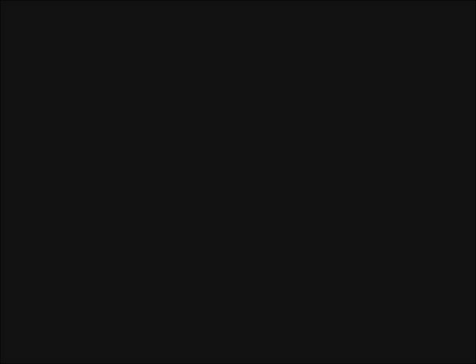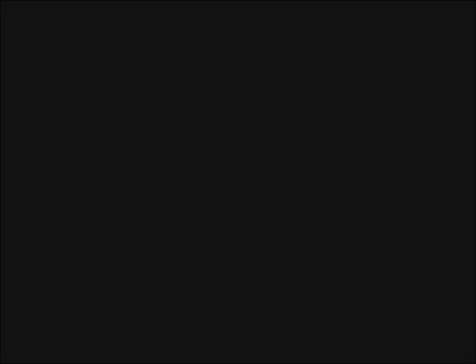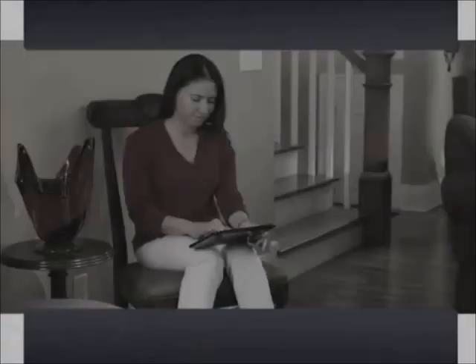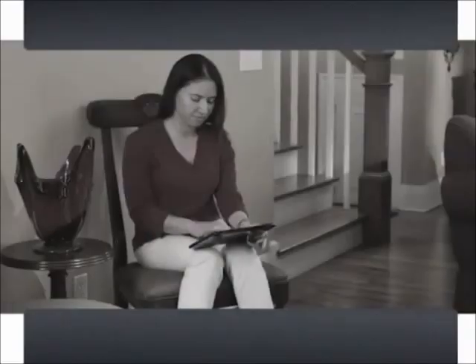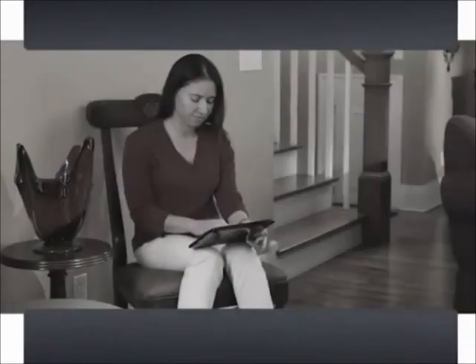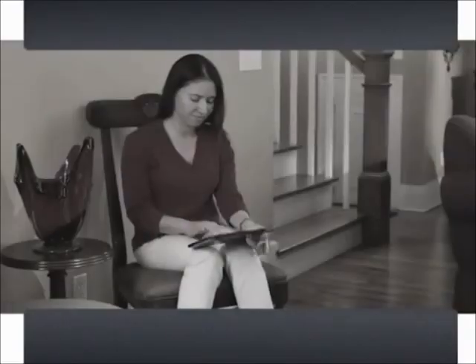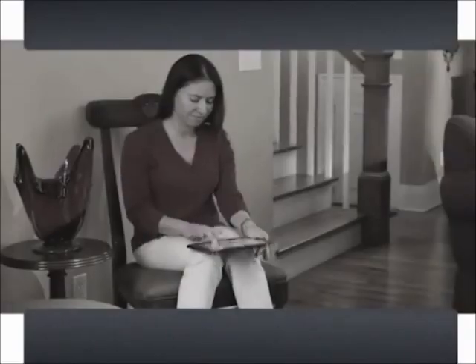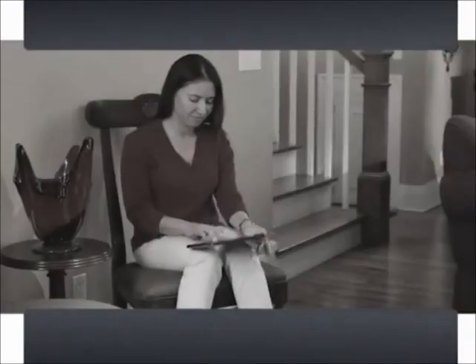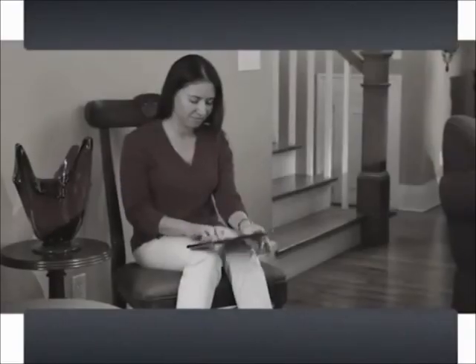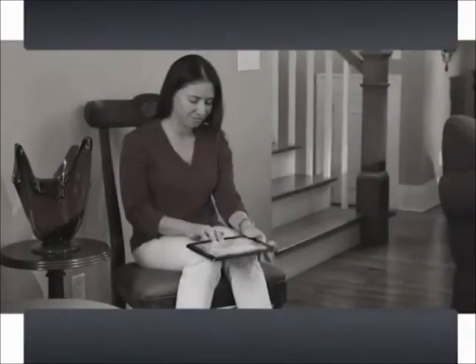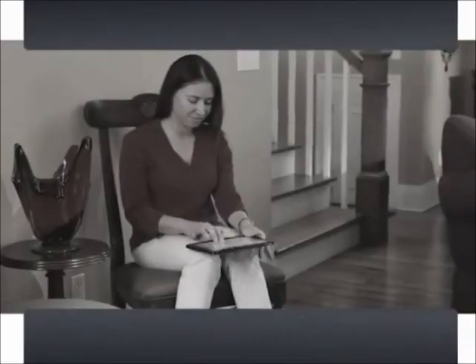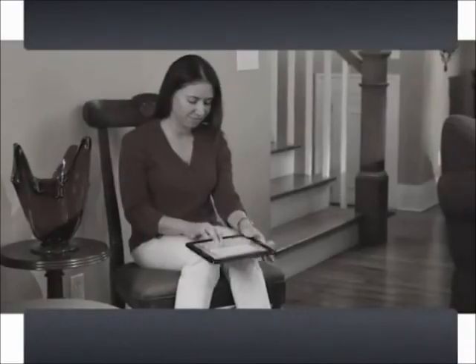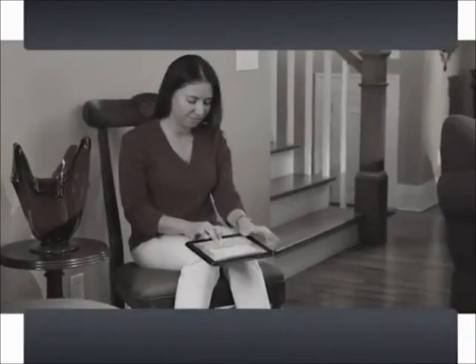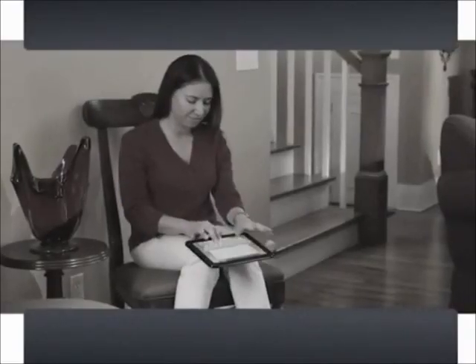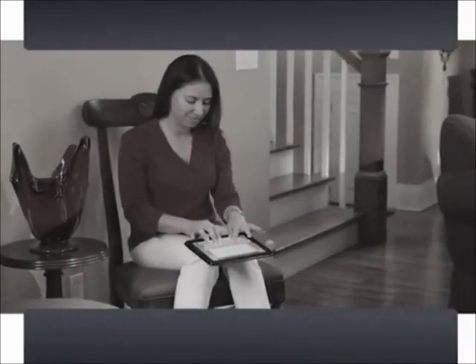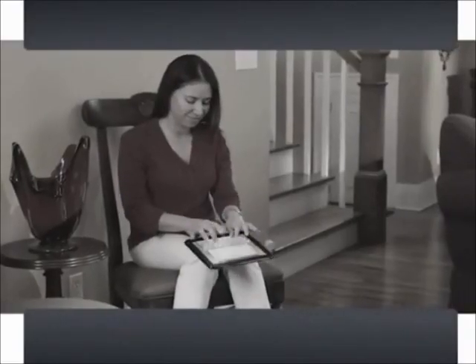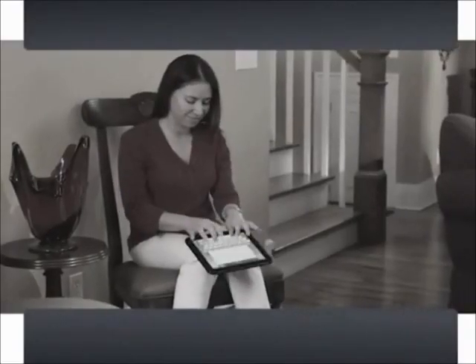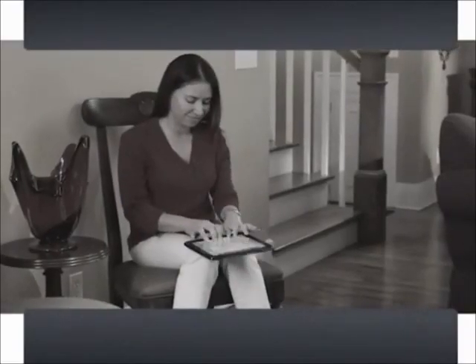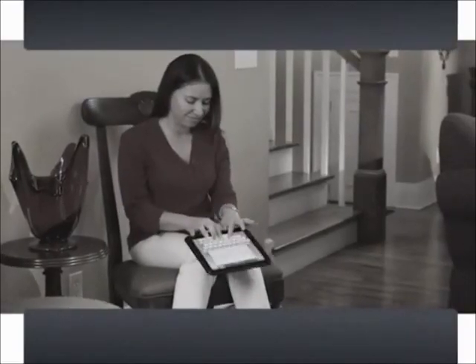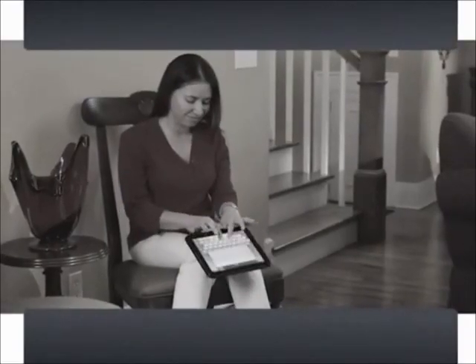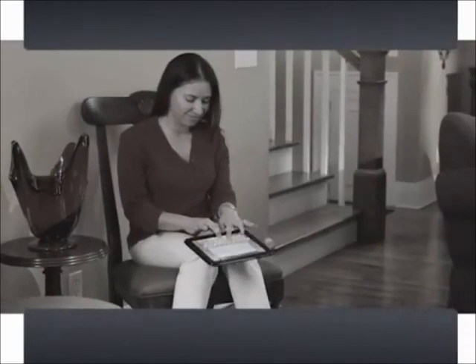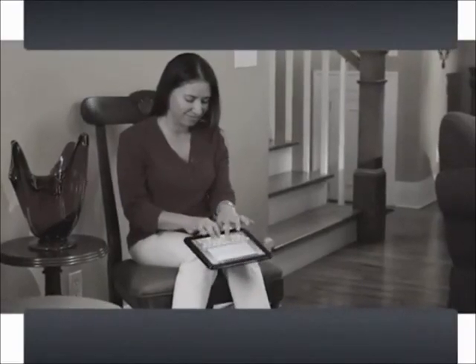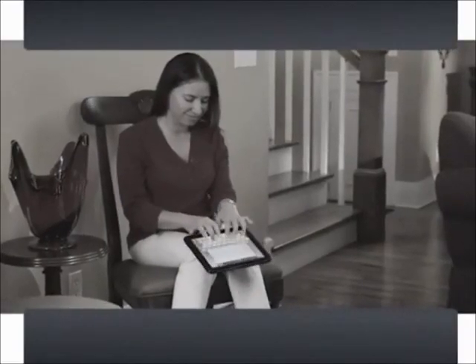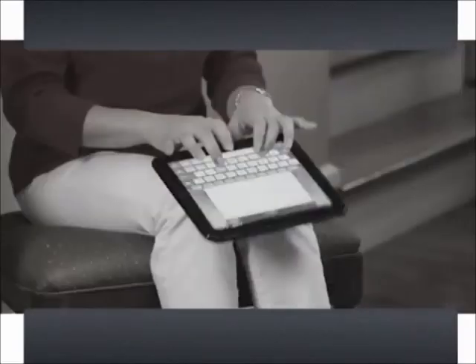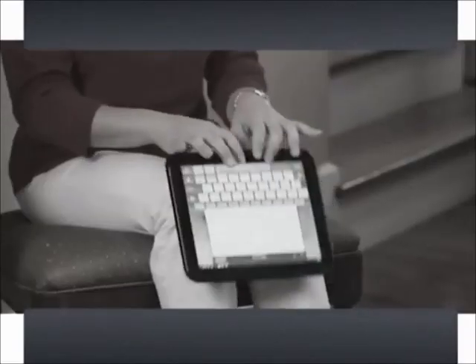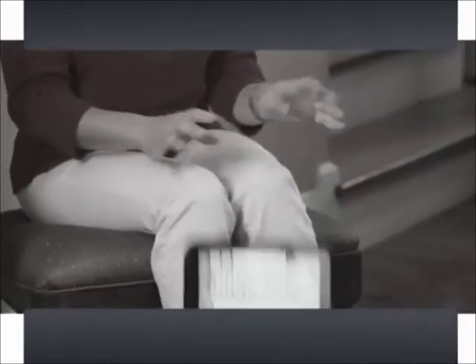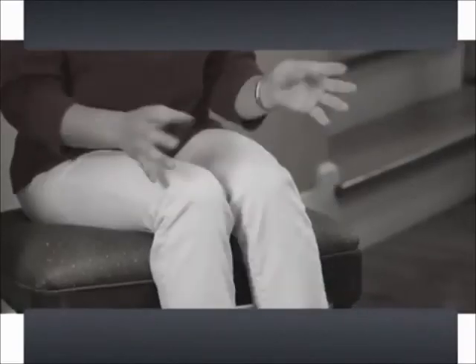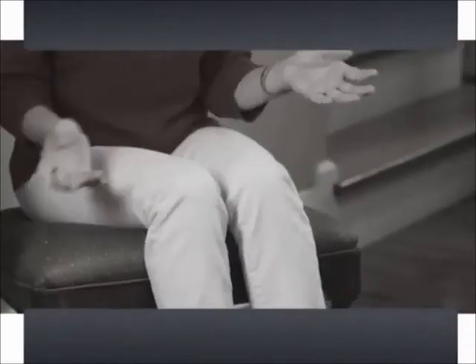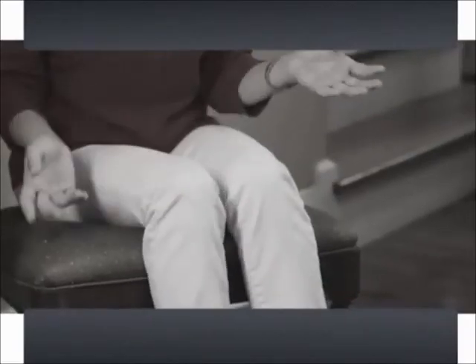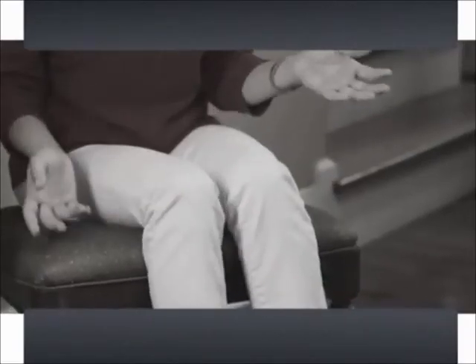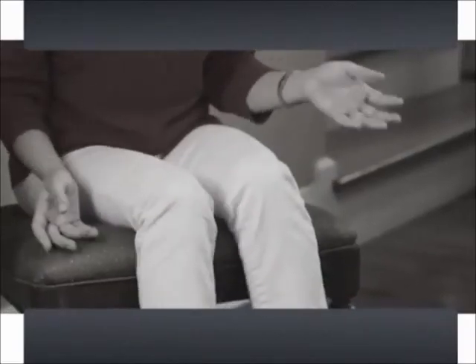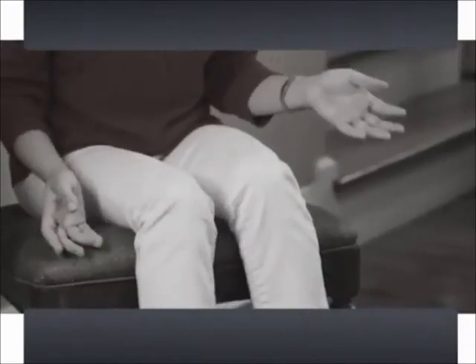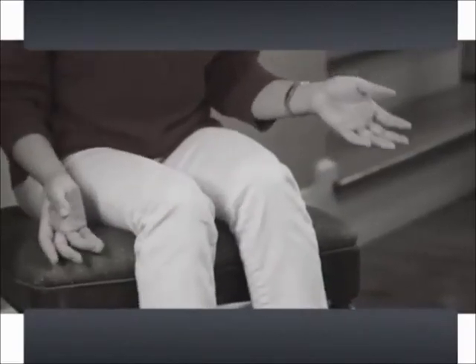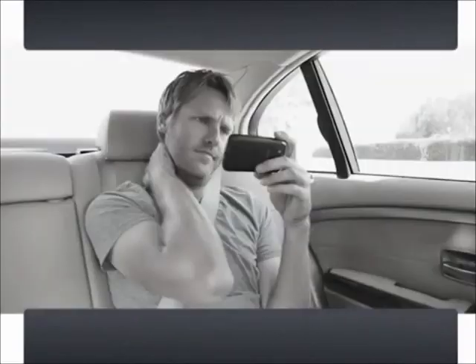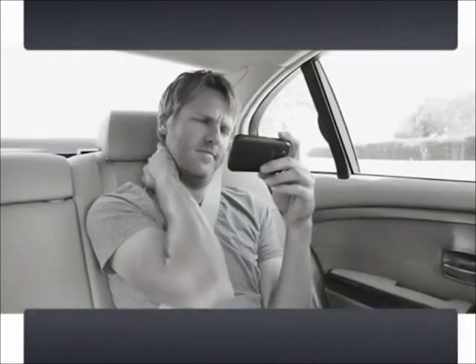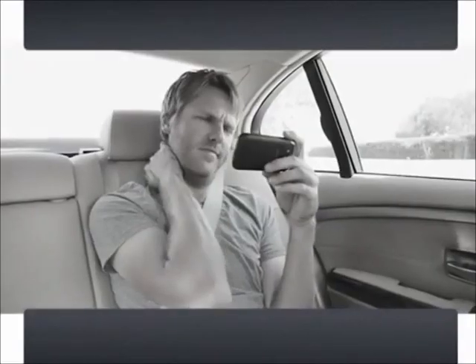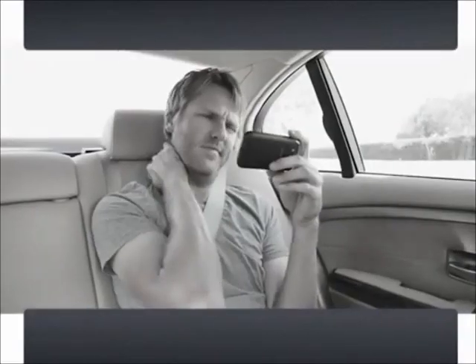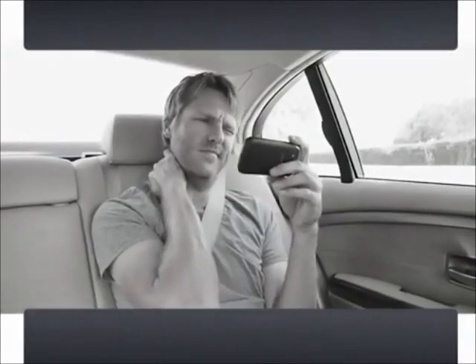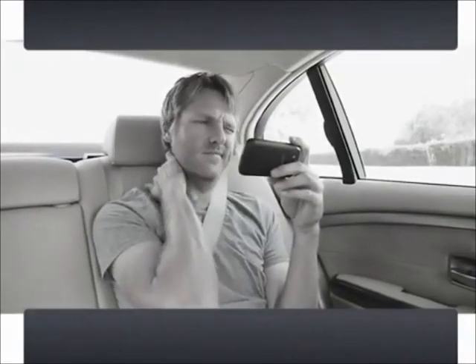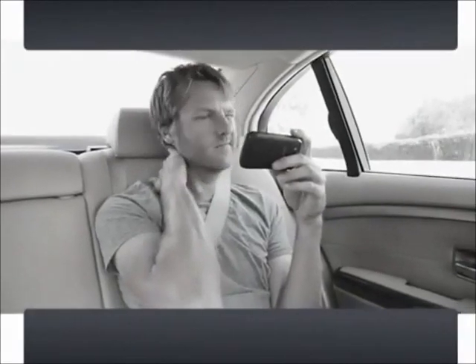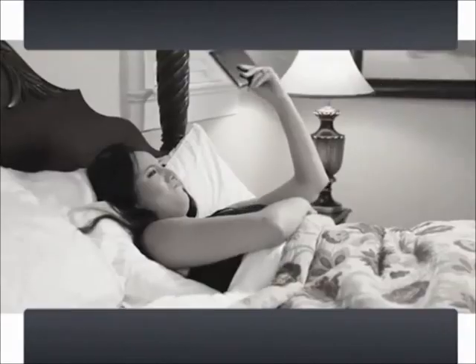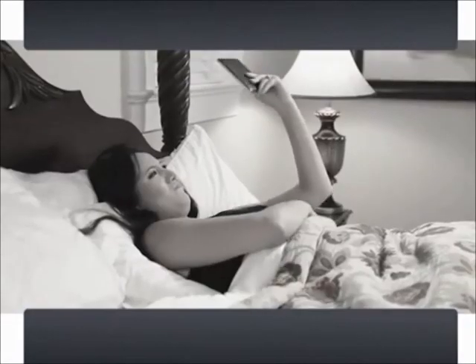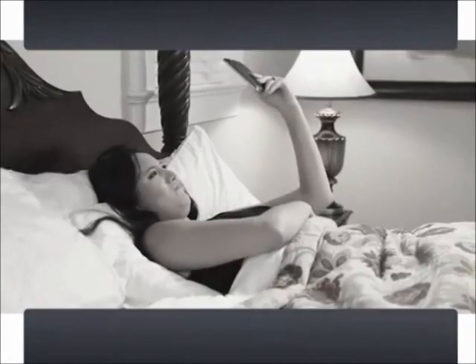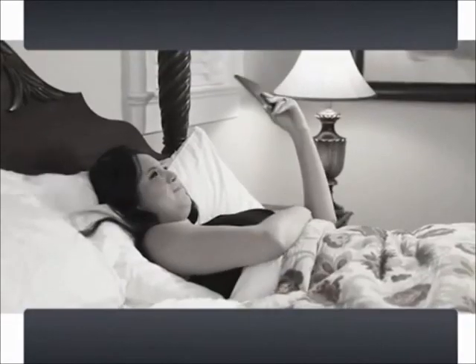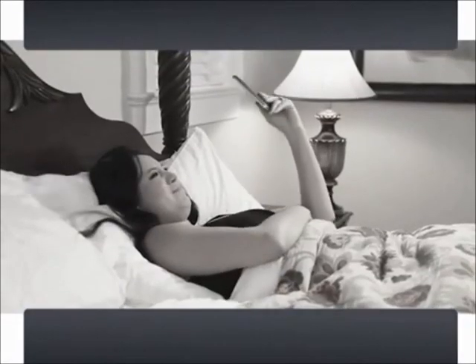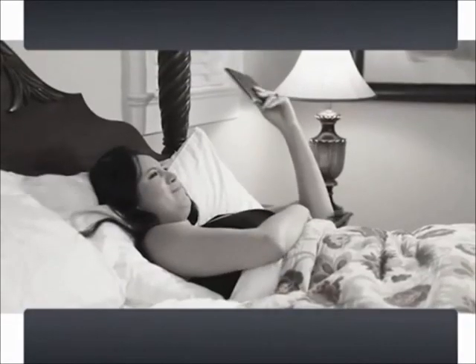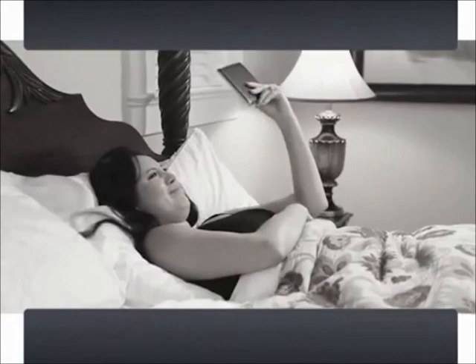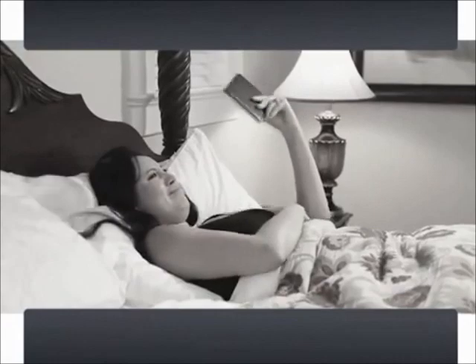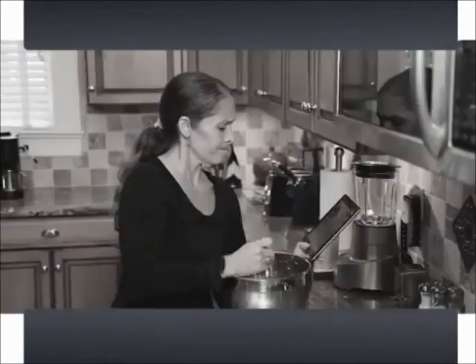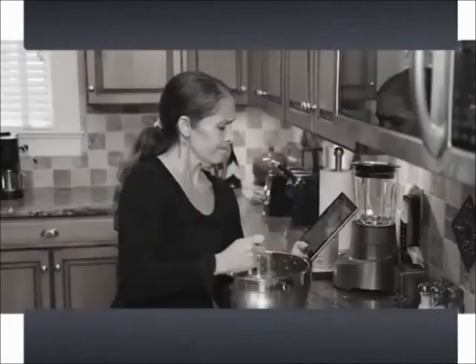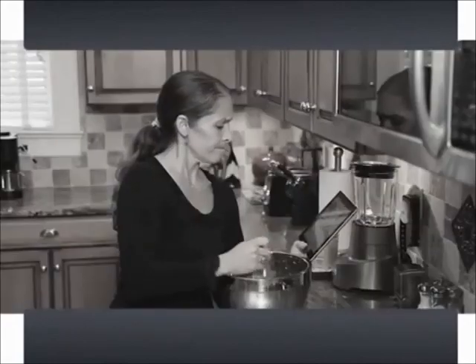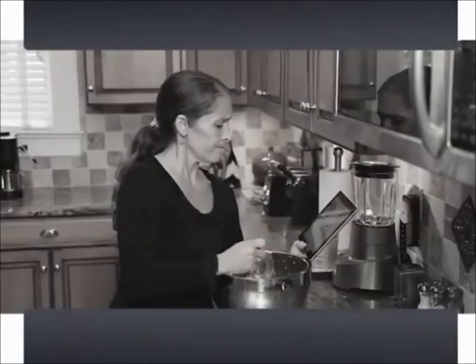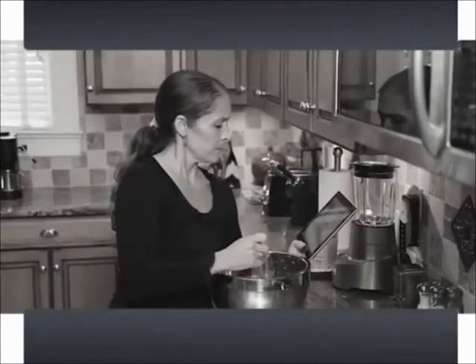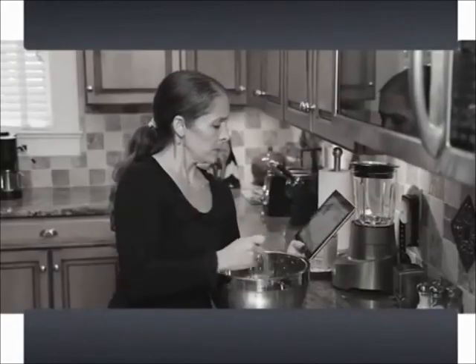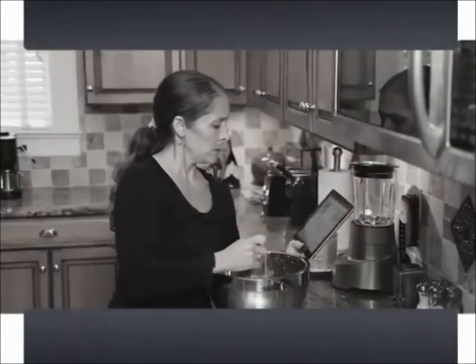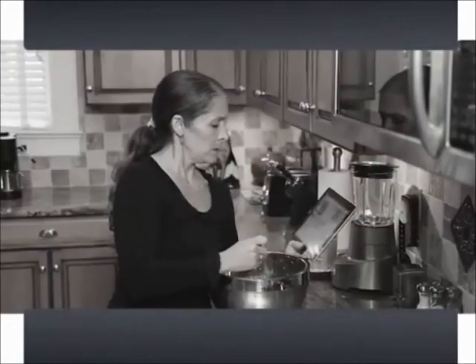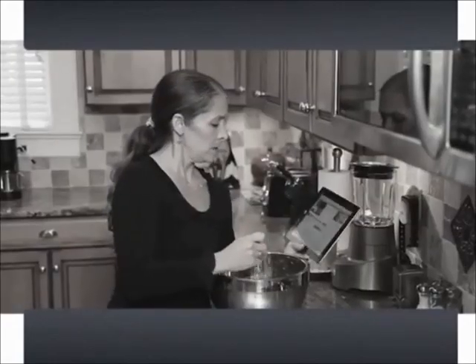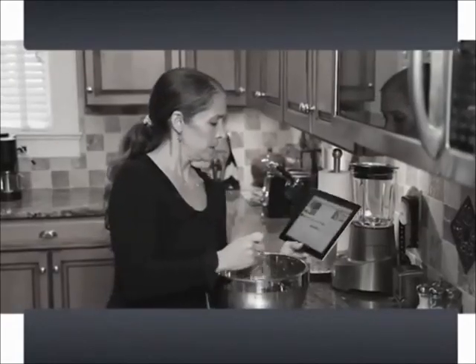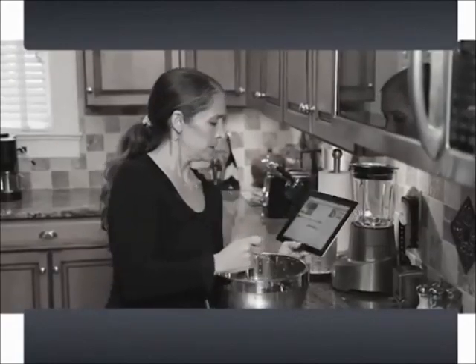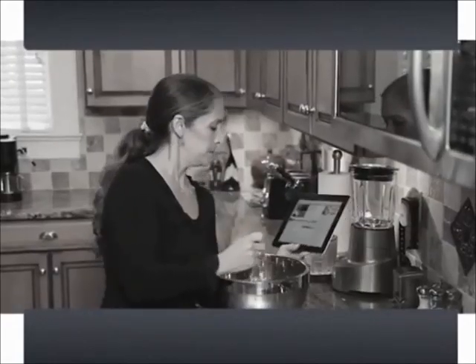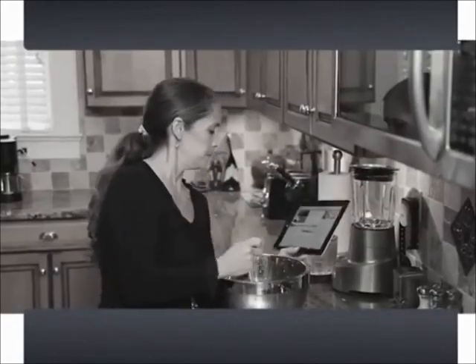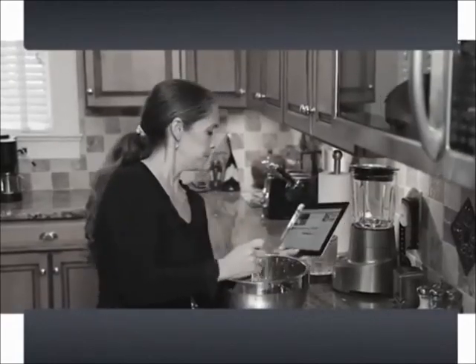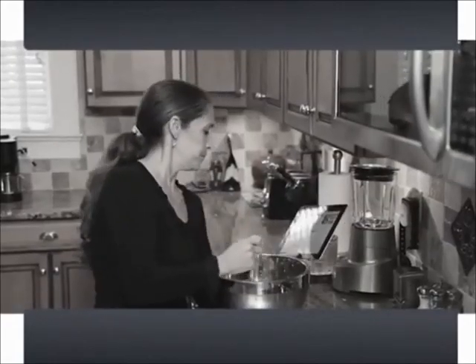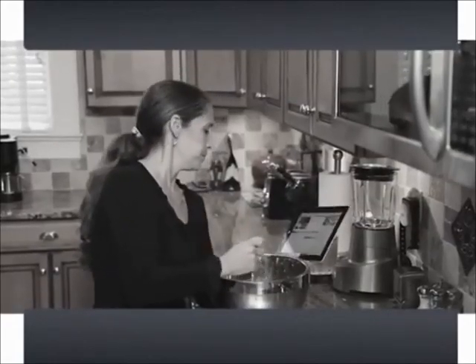Tablets and large smartphones are great, but trying to email, travel, watch a movie or follow a recipe is a real hassle.